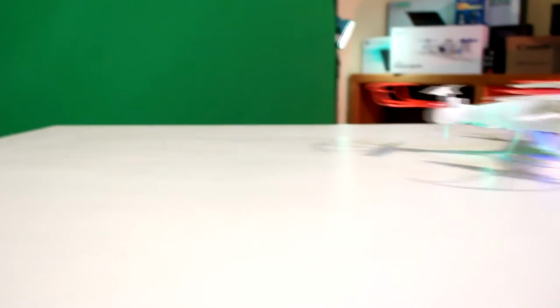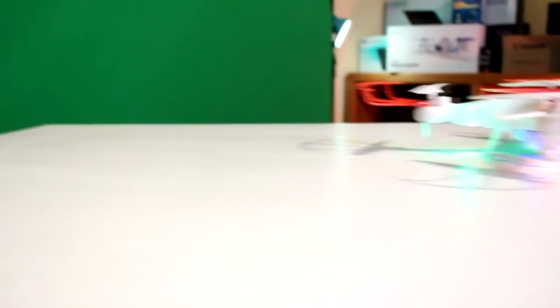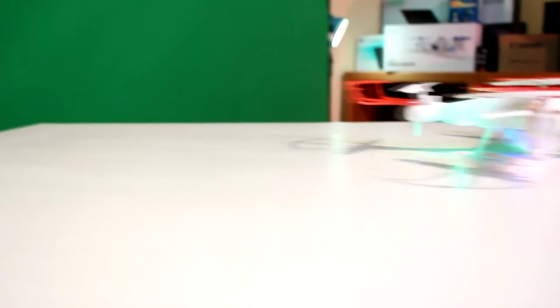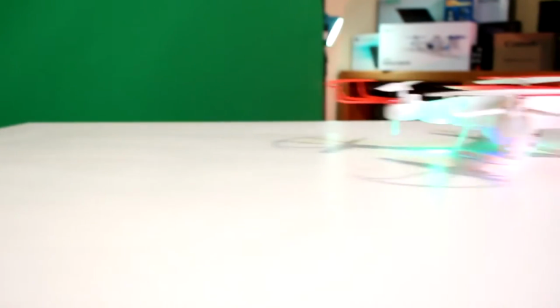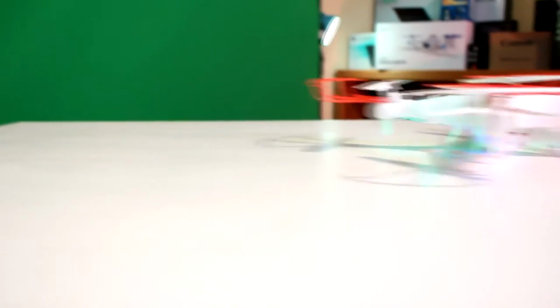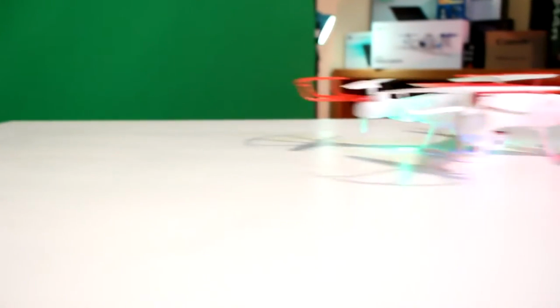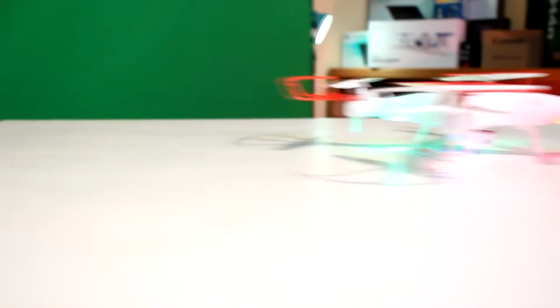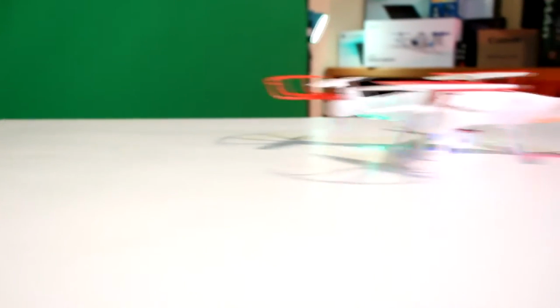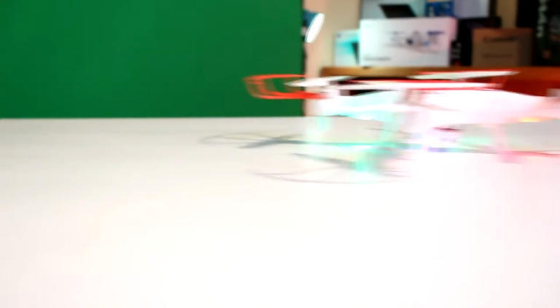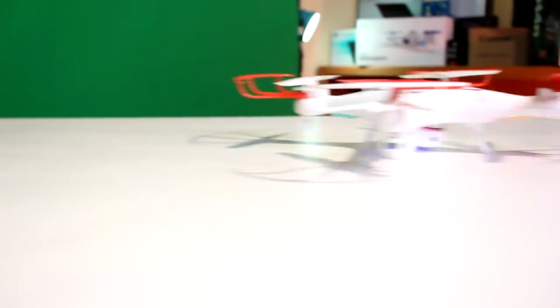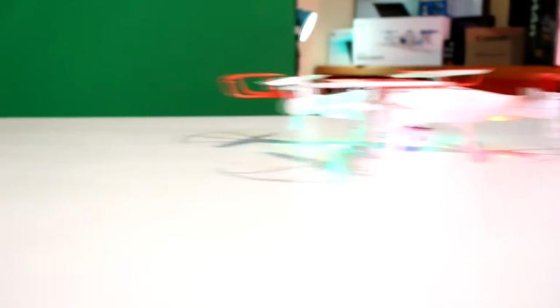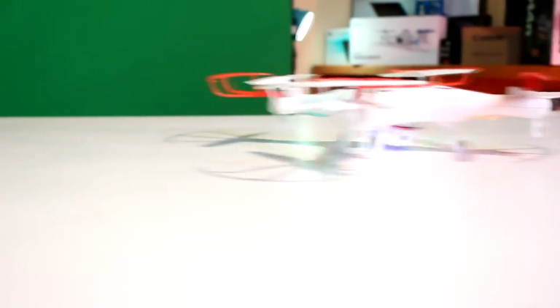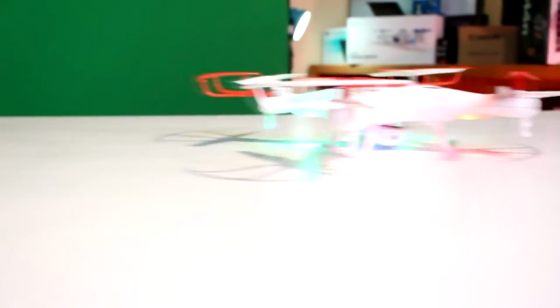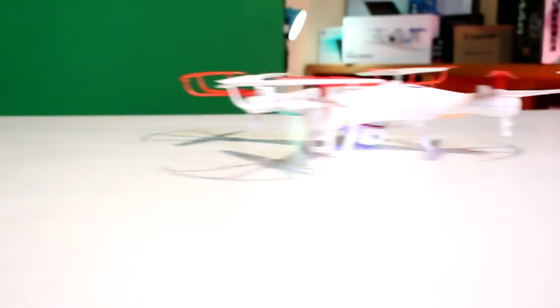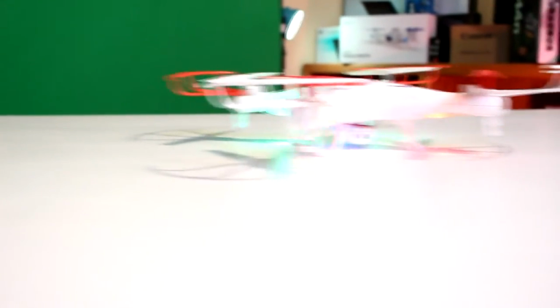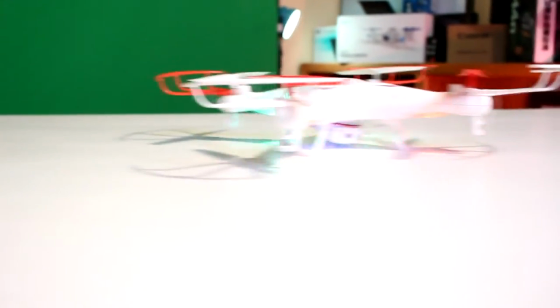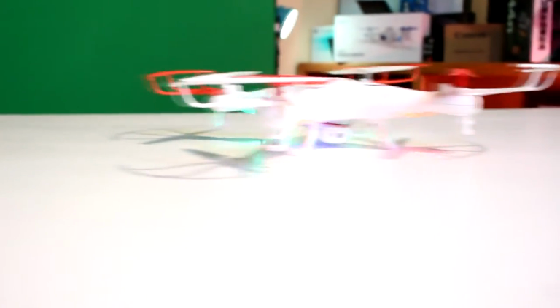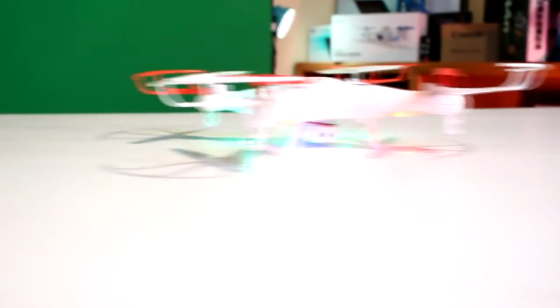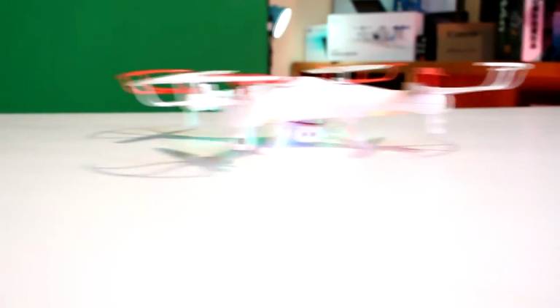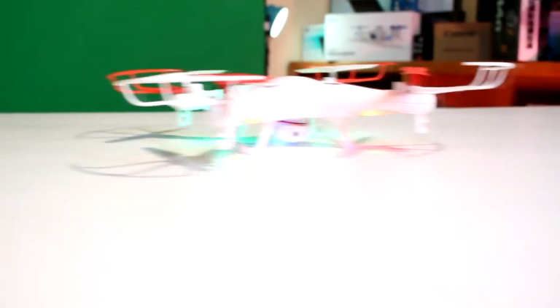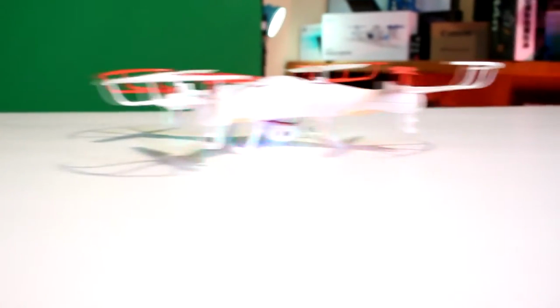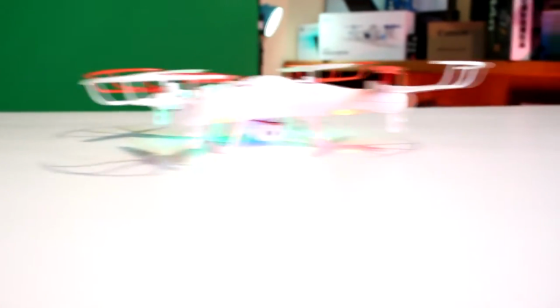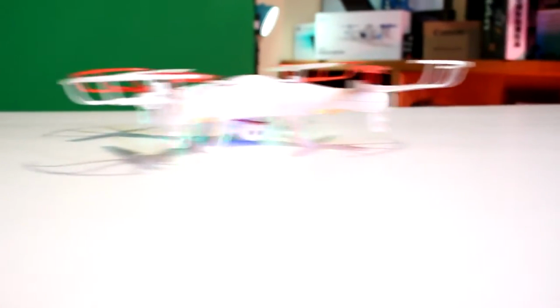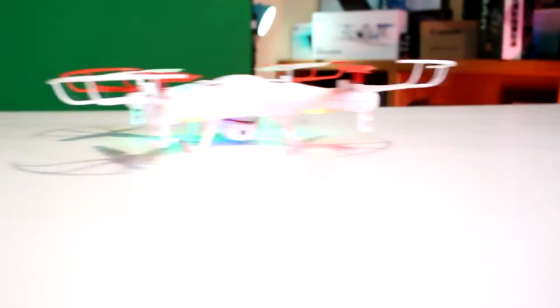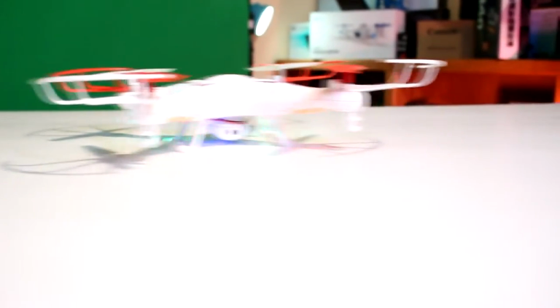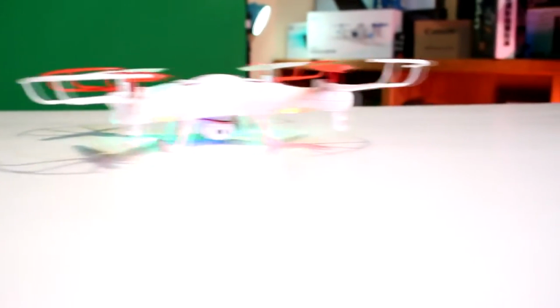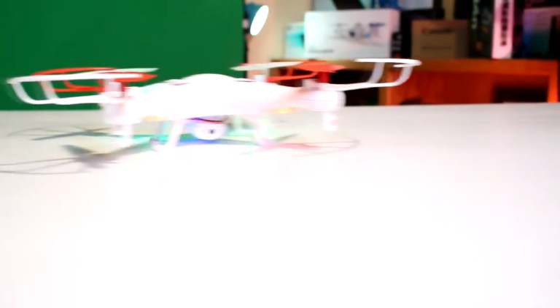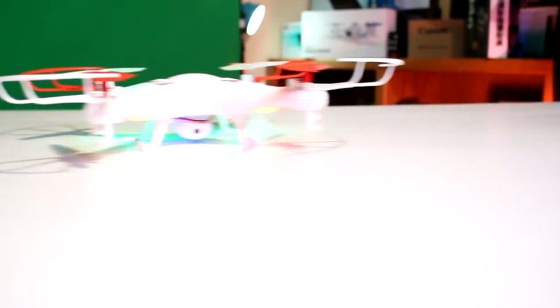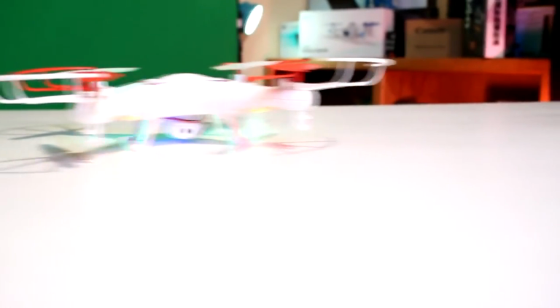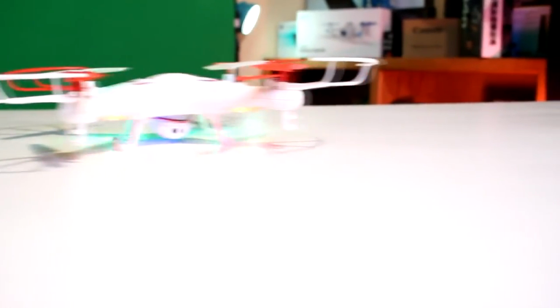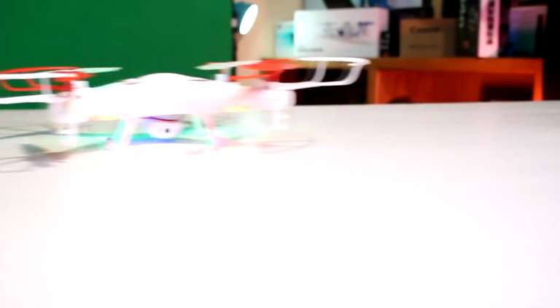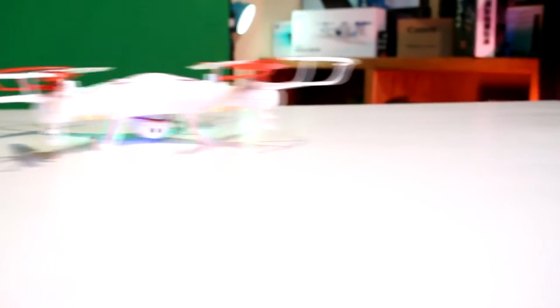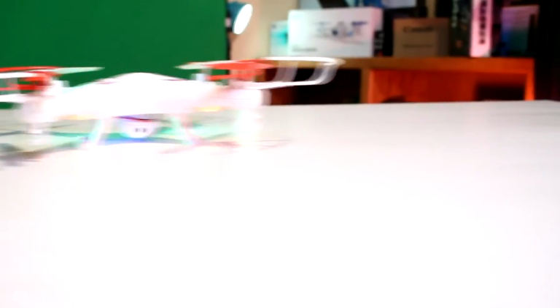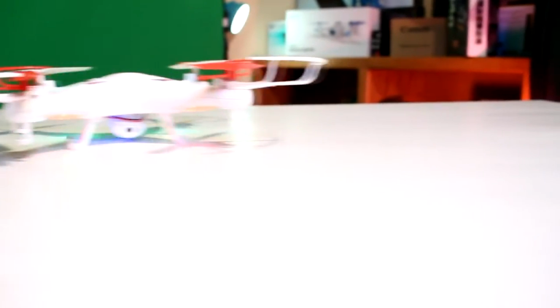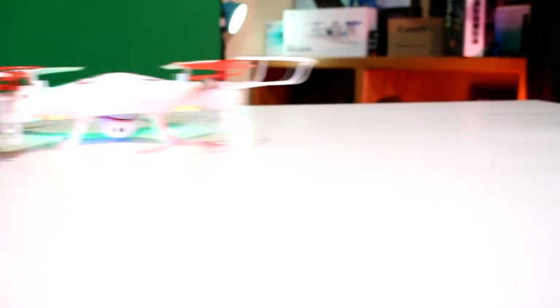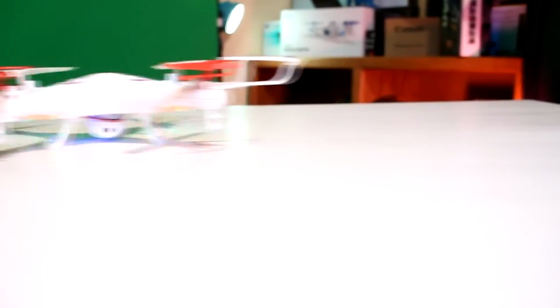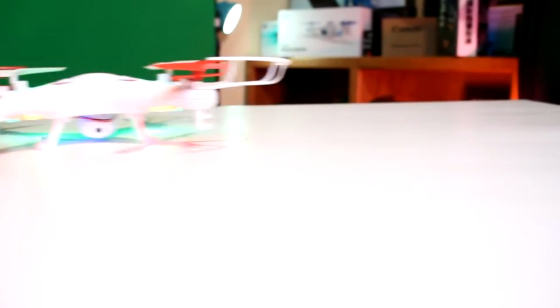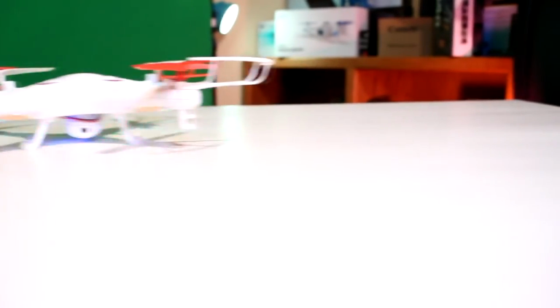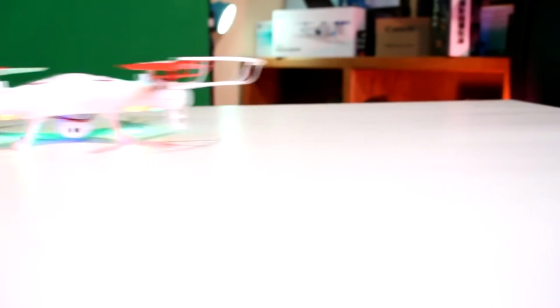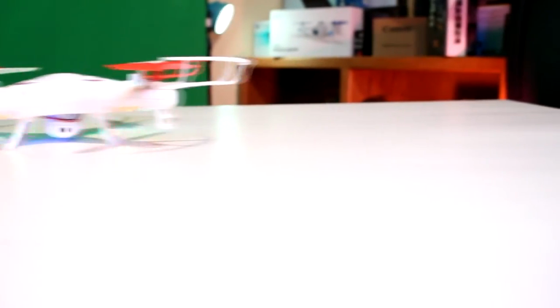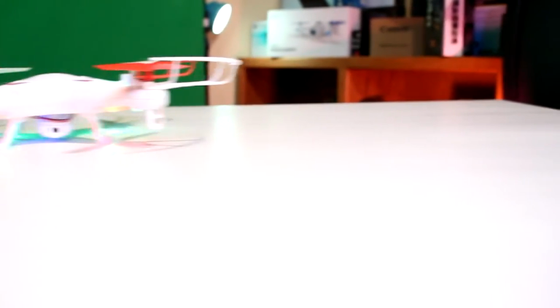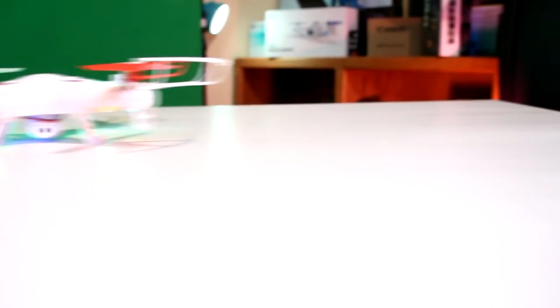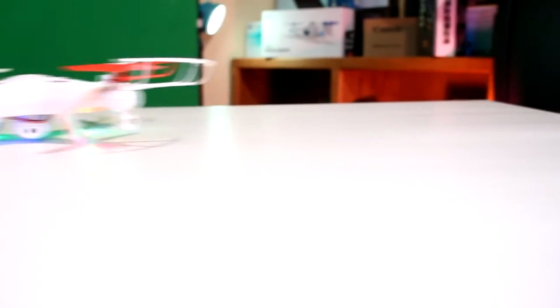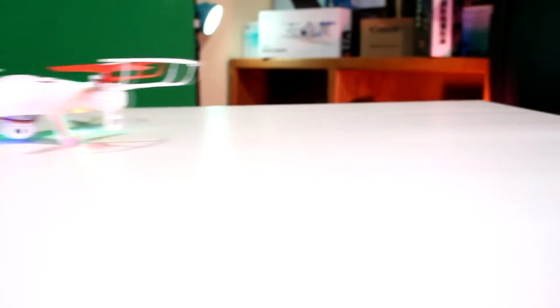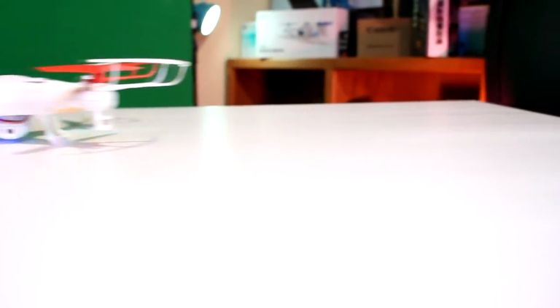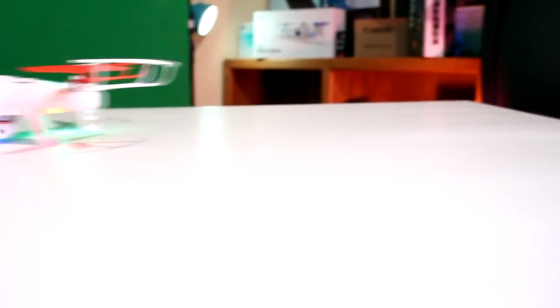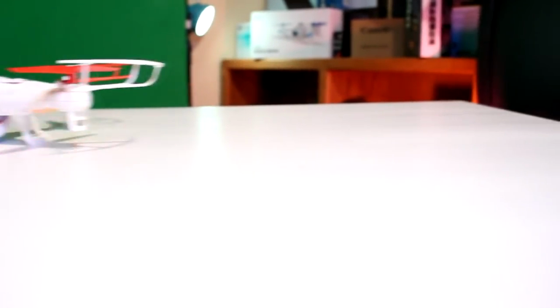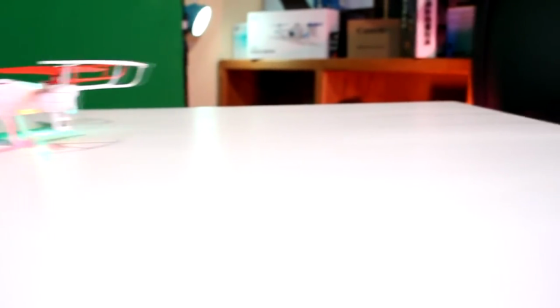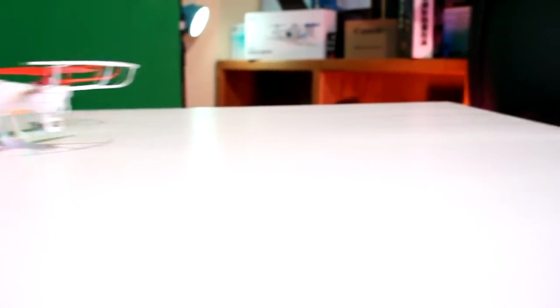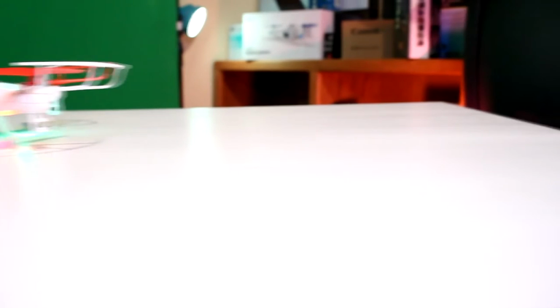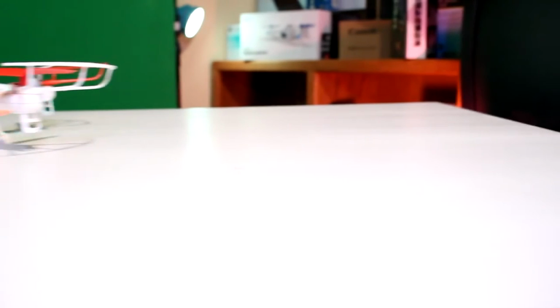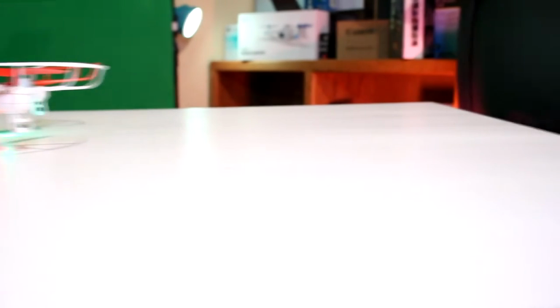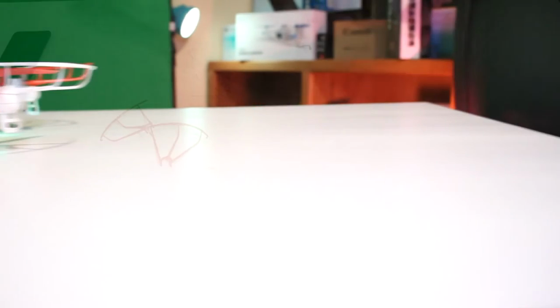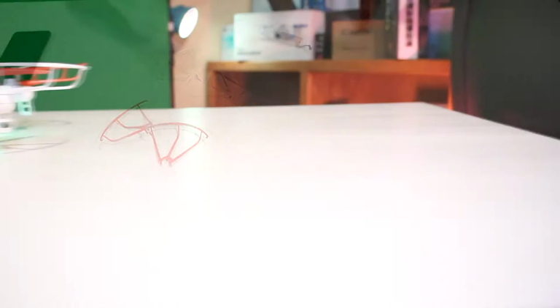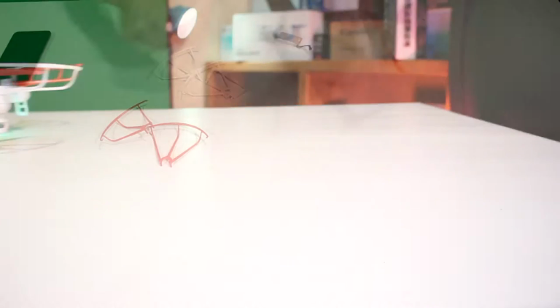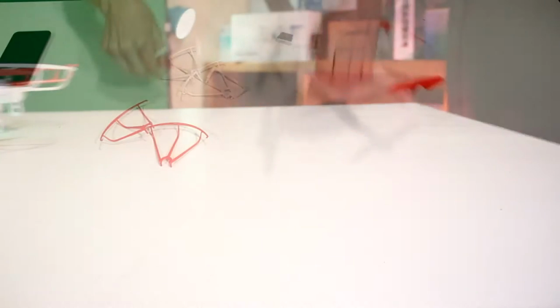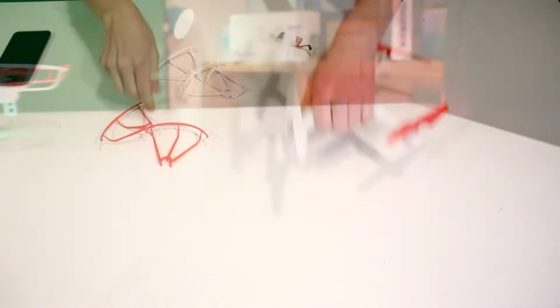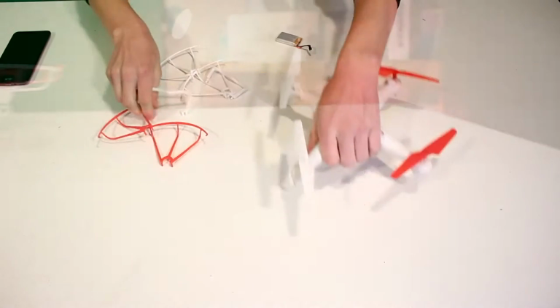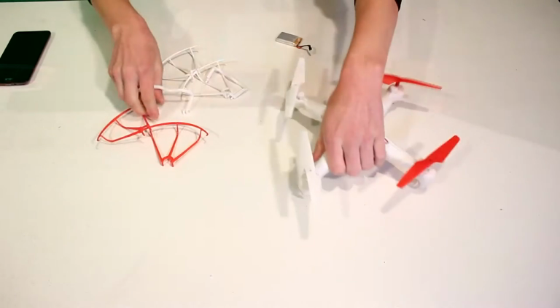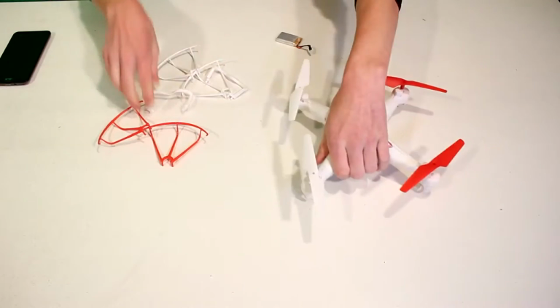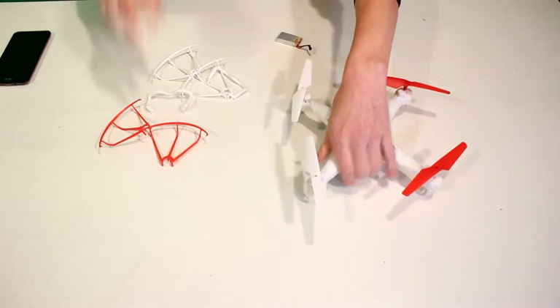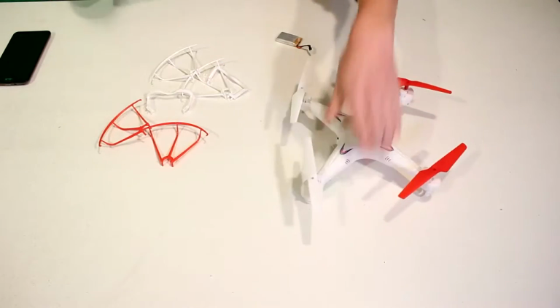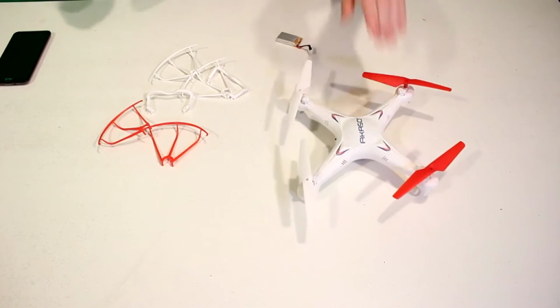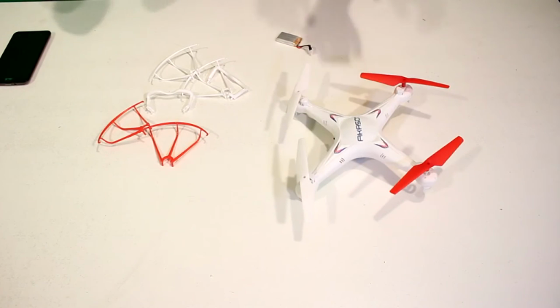In conclusion, I think that this quadcopter is great for anyone who's looking for a fun little toy to start getting into the quadcopter hobby and fly around in the backyard.